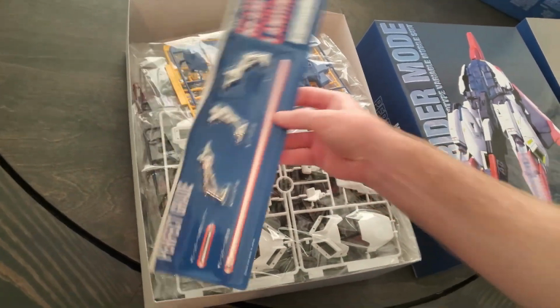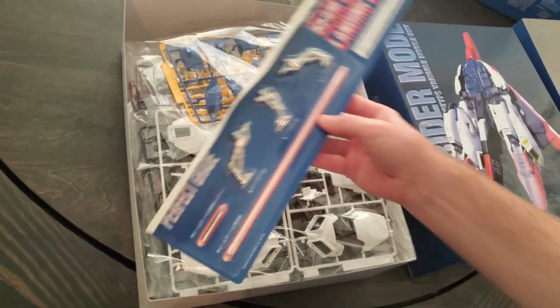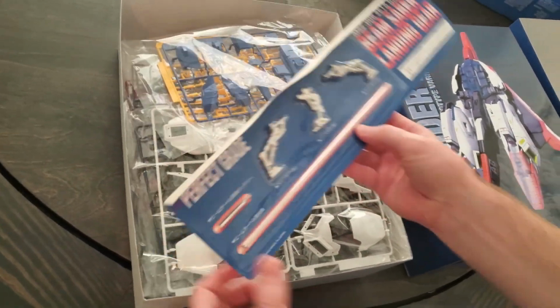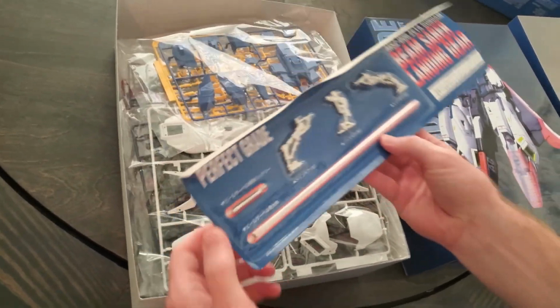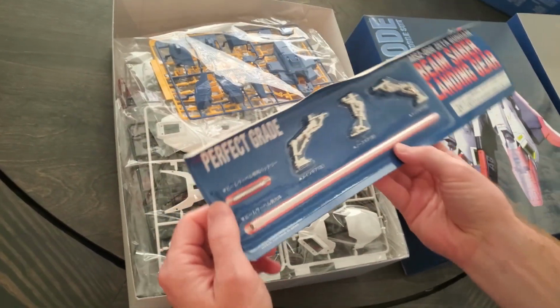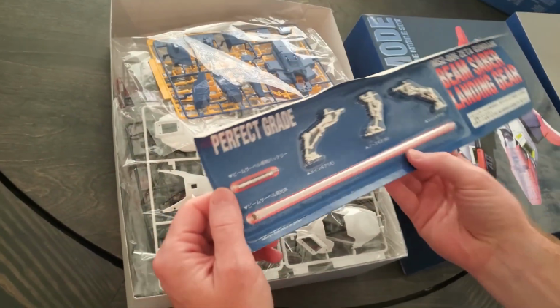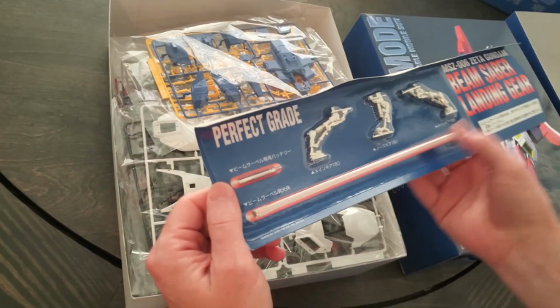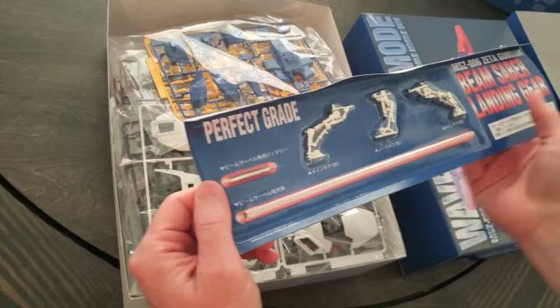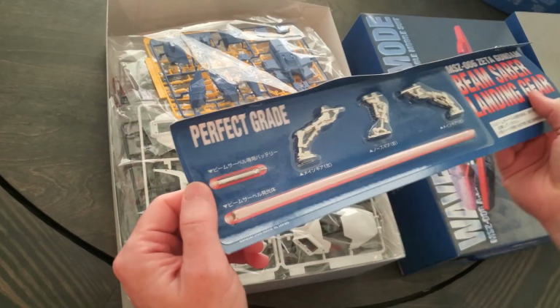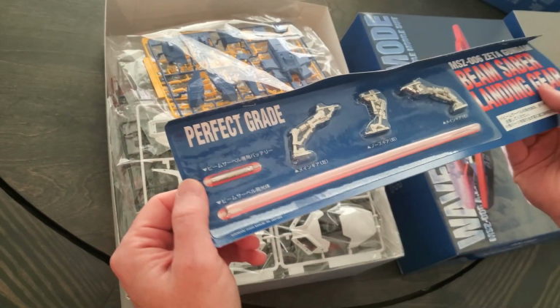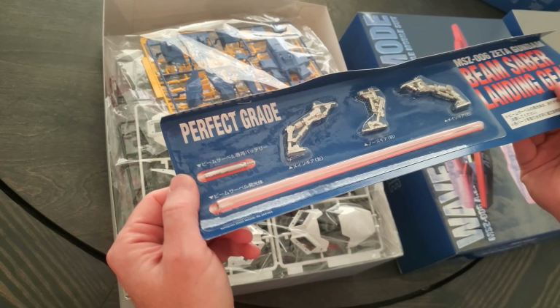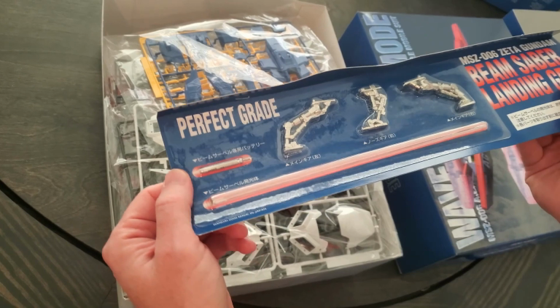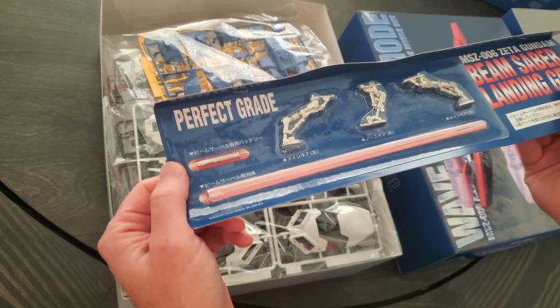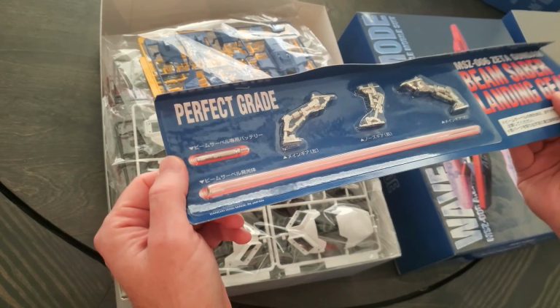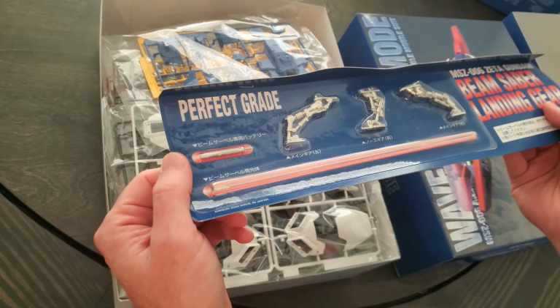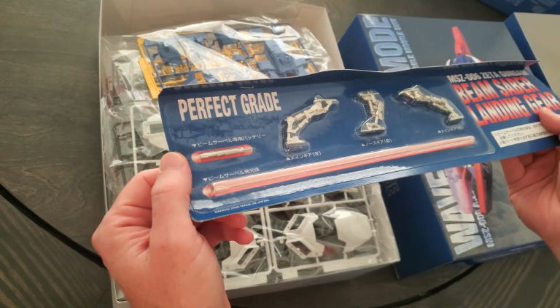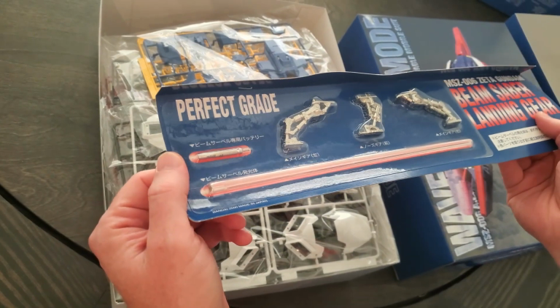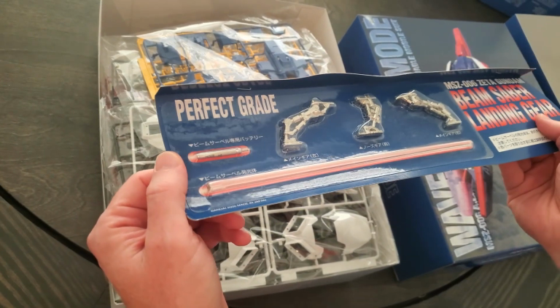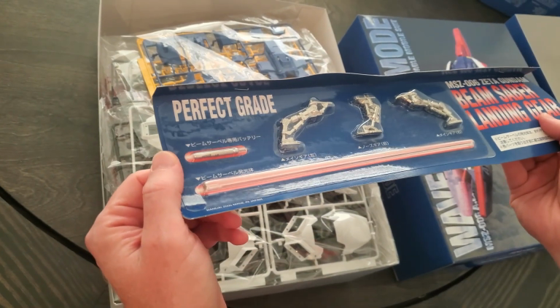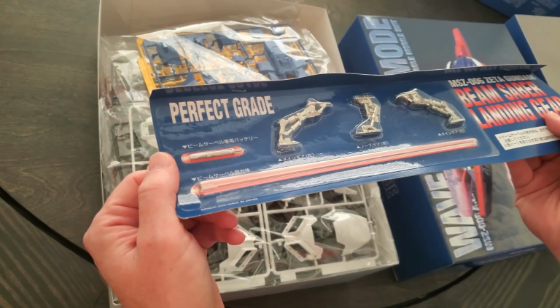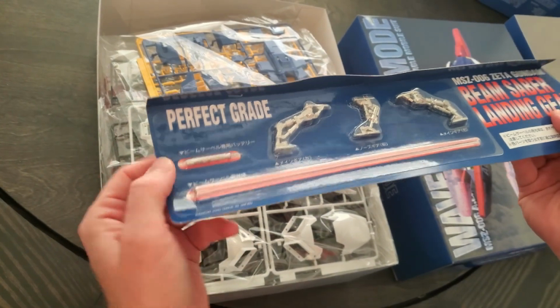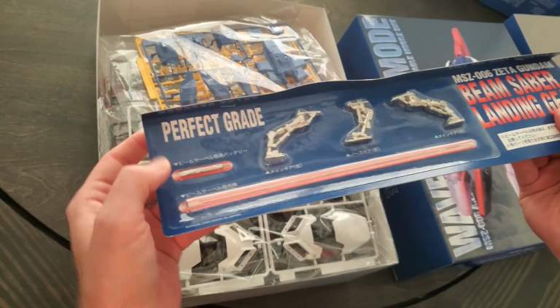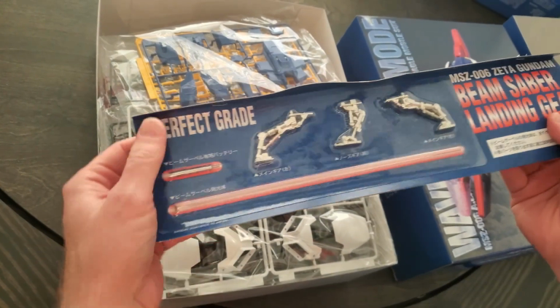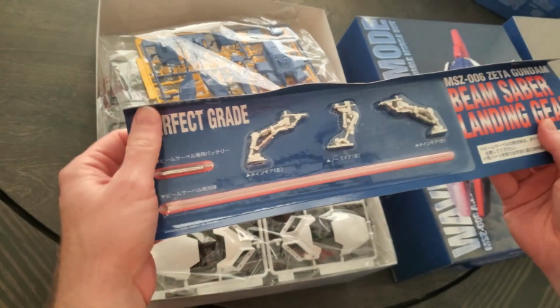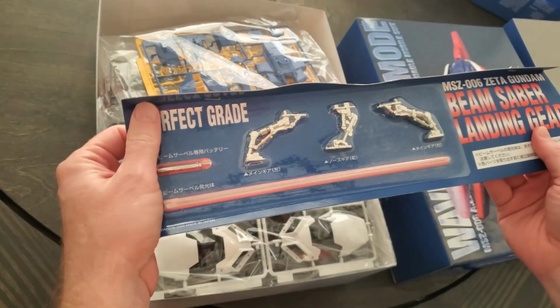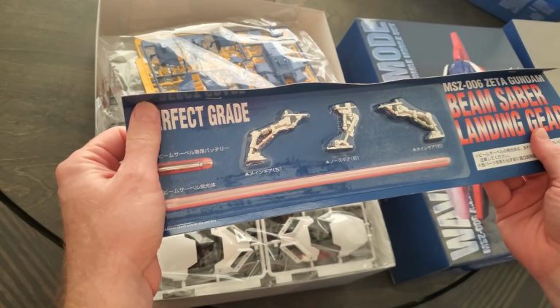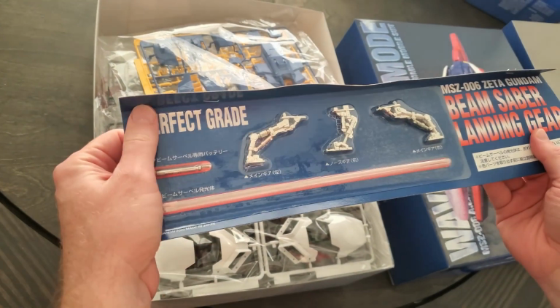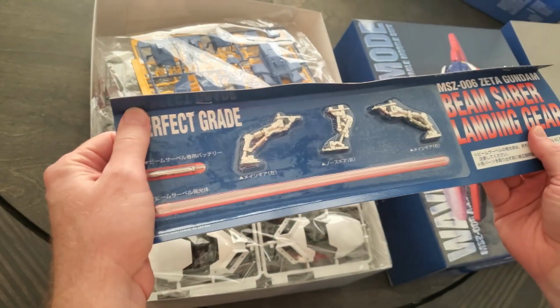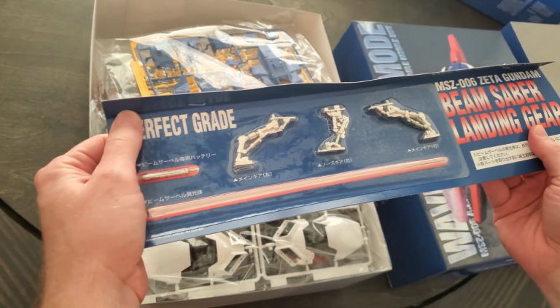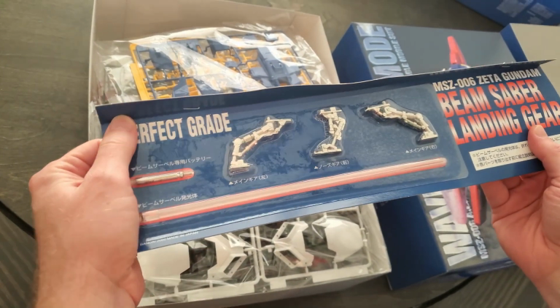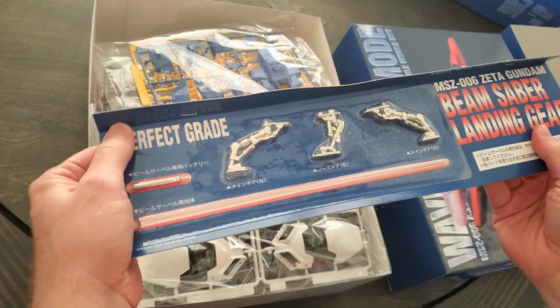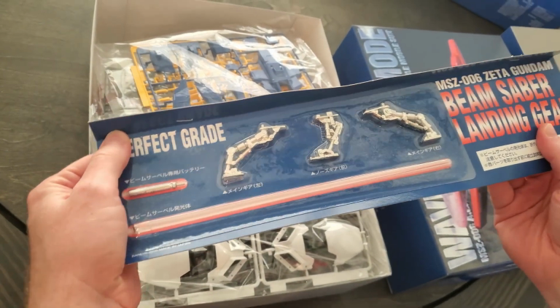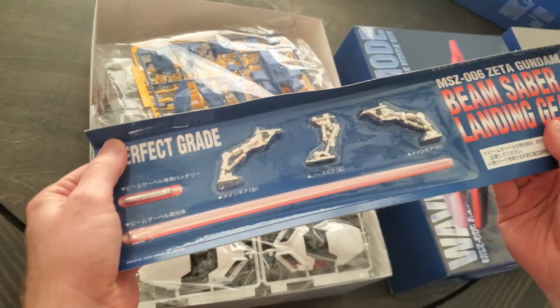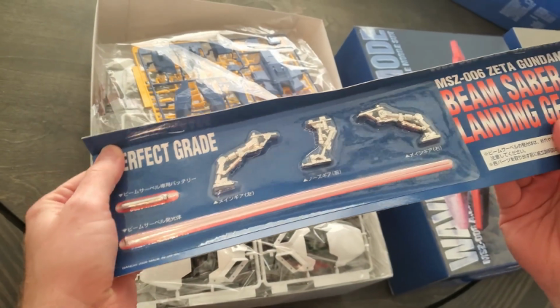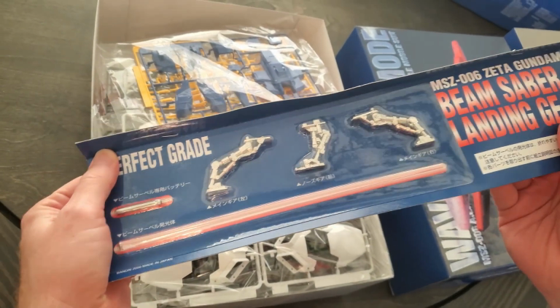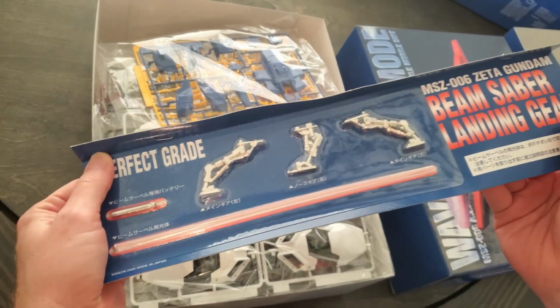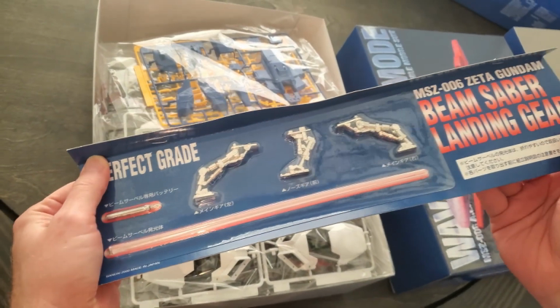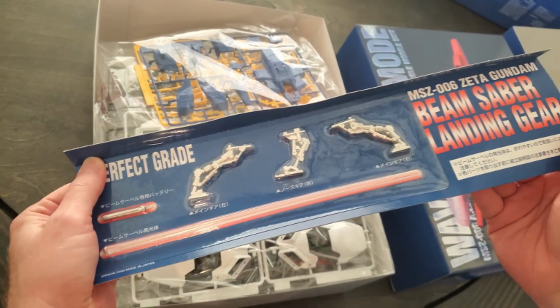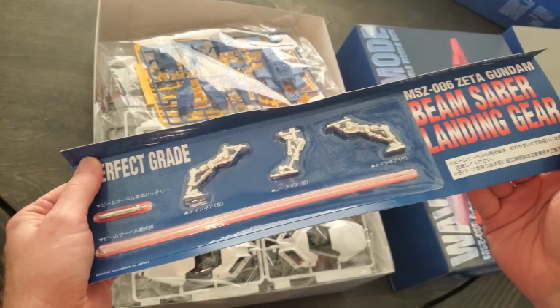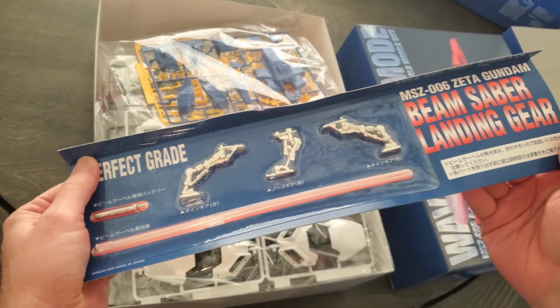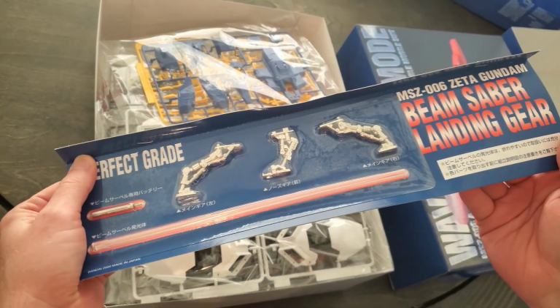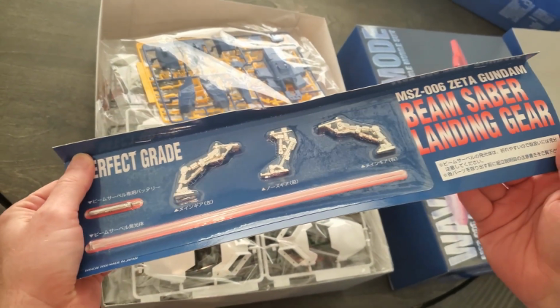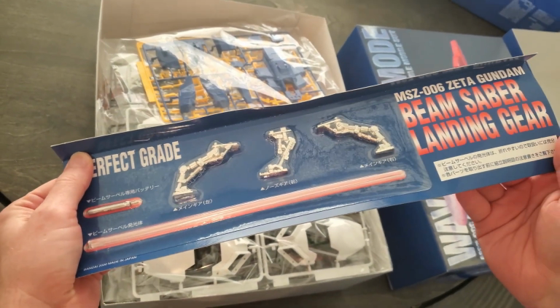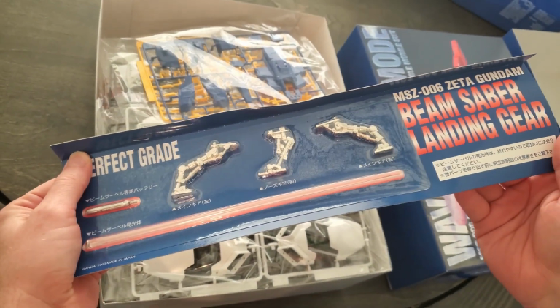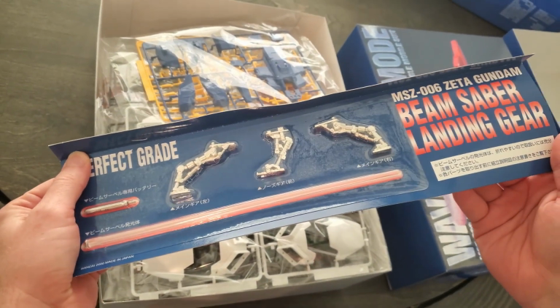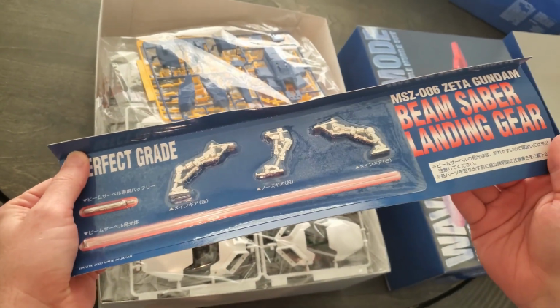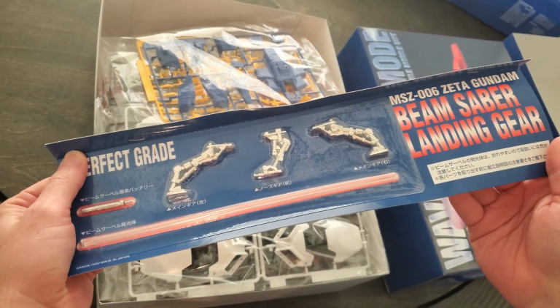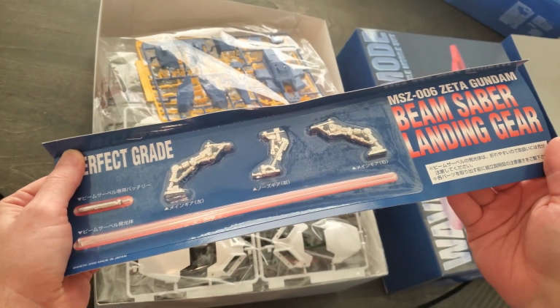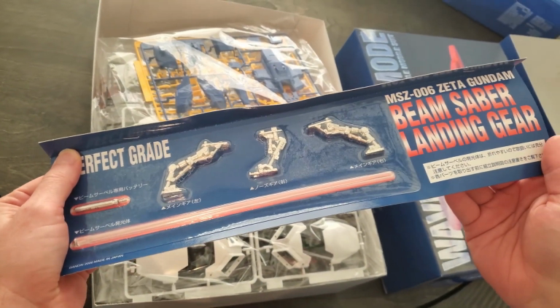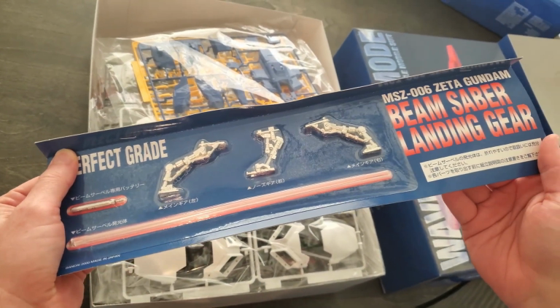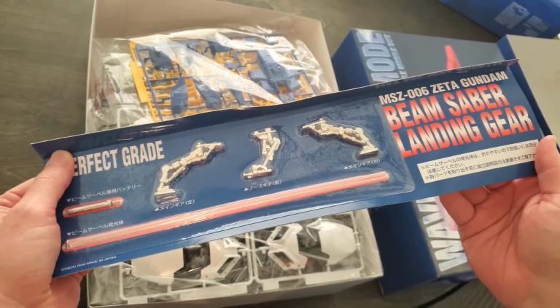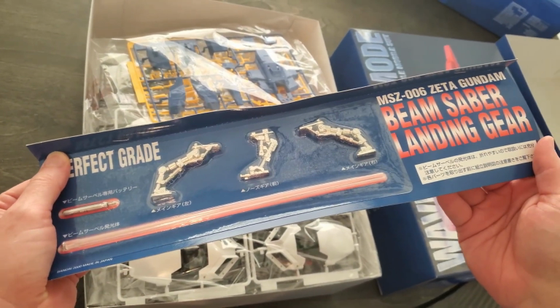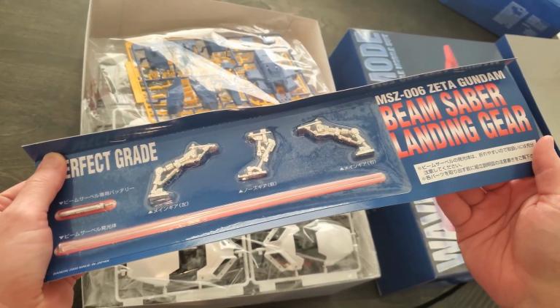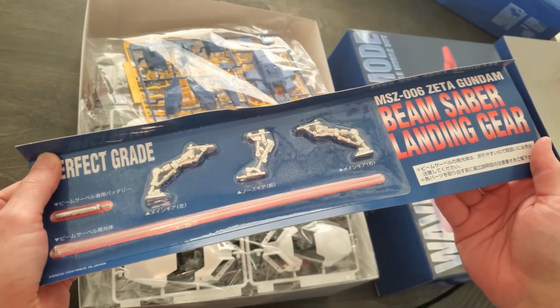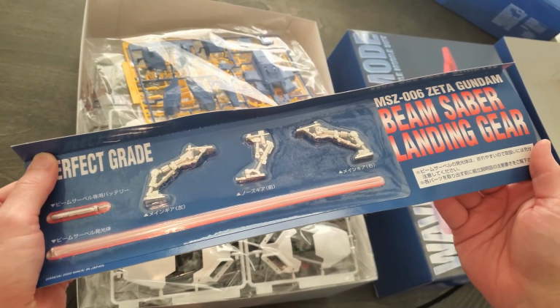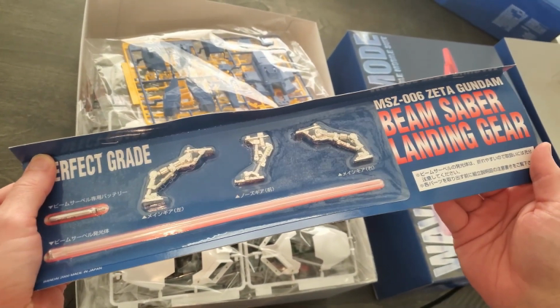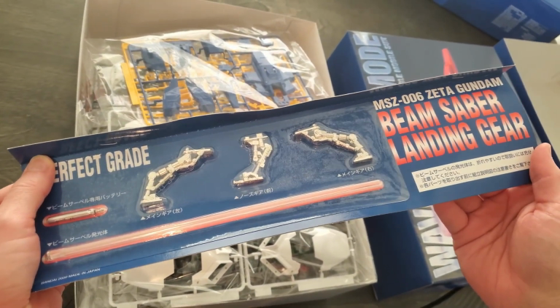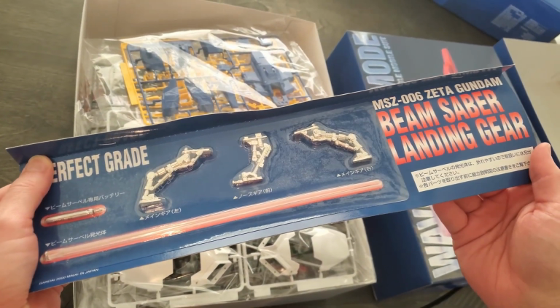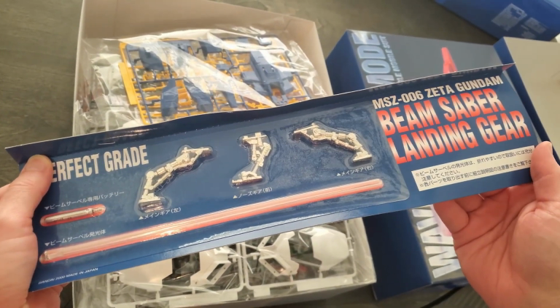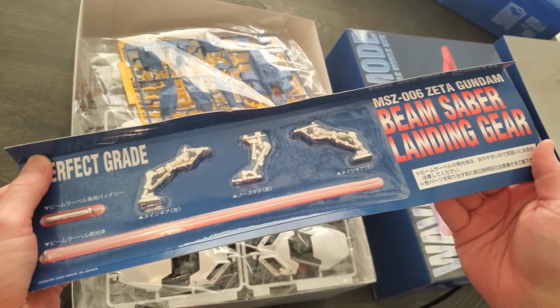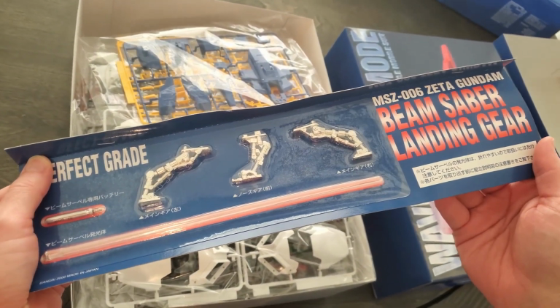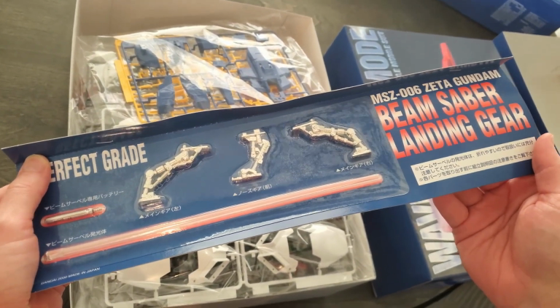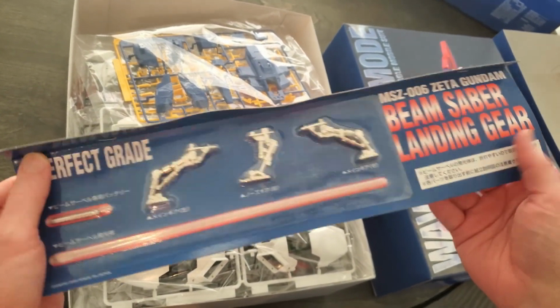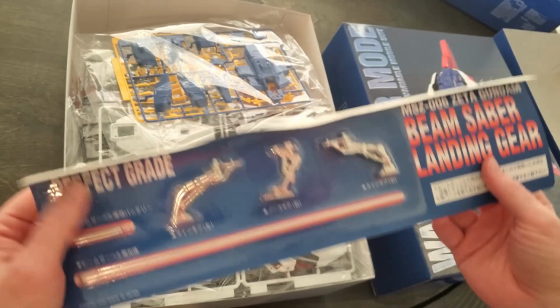This is old school right here. Looks like it's a metal beam saber and landing gear.